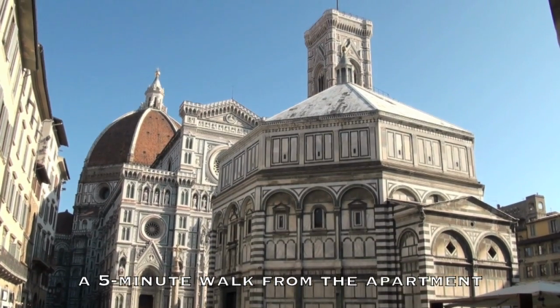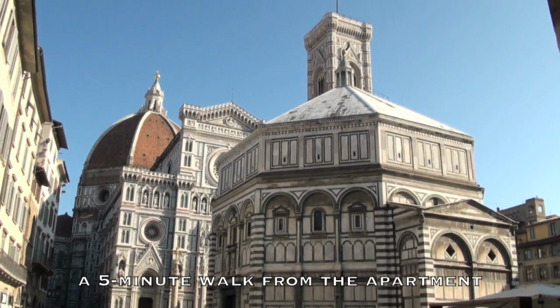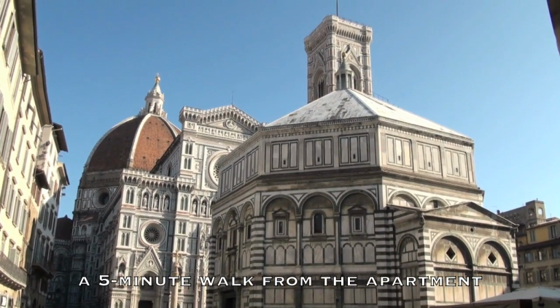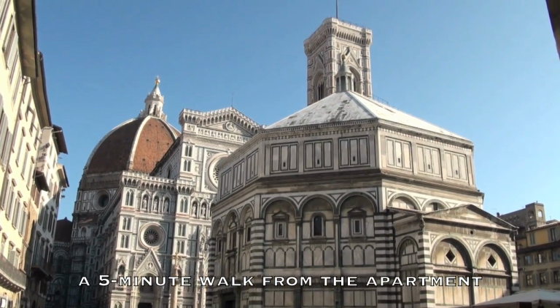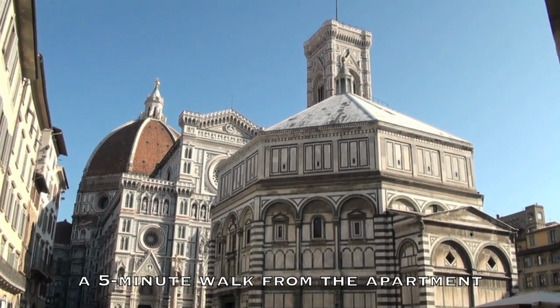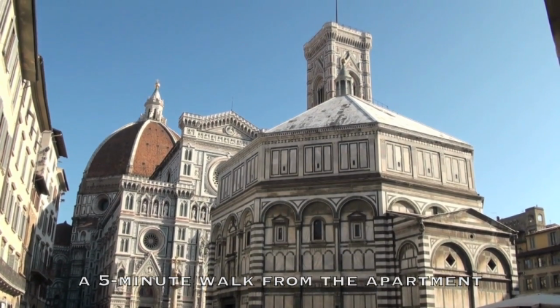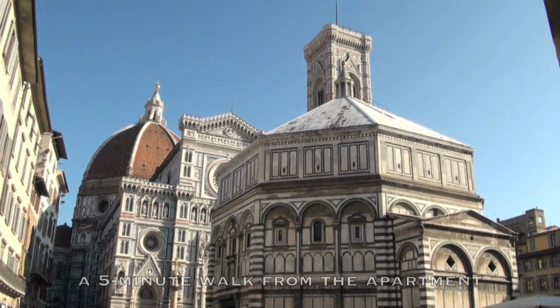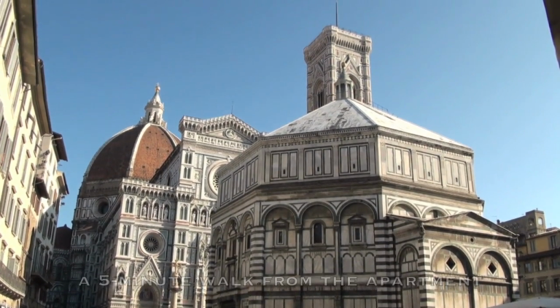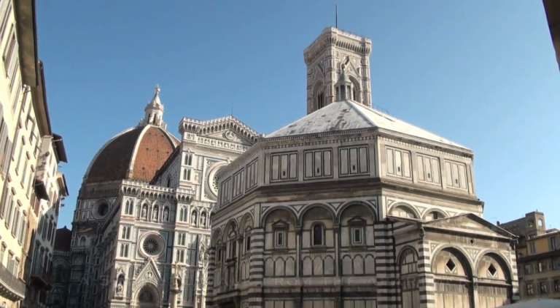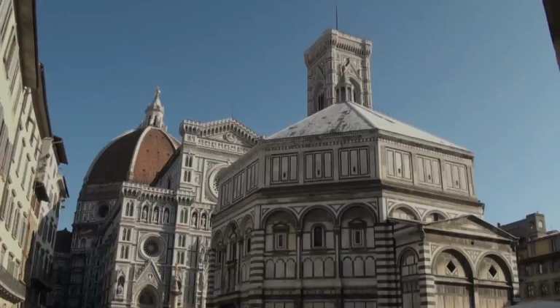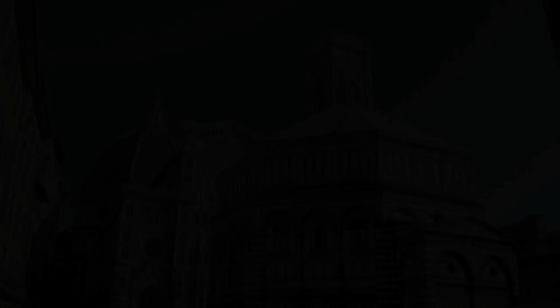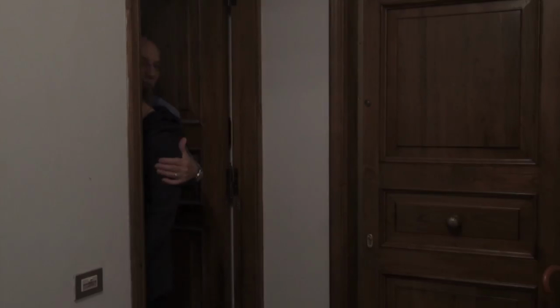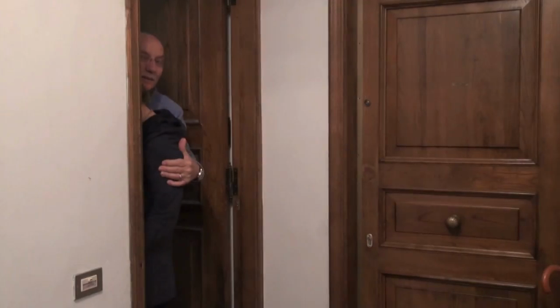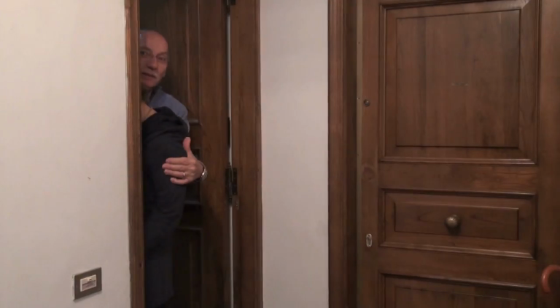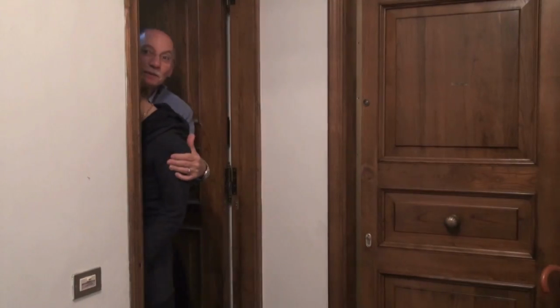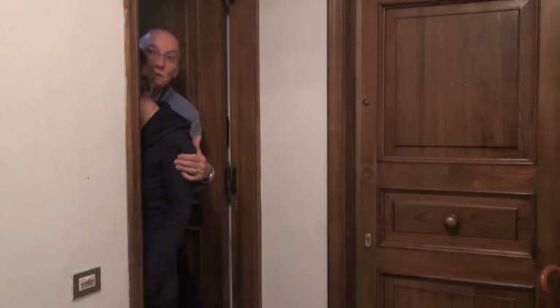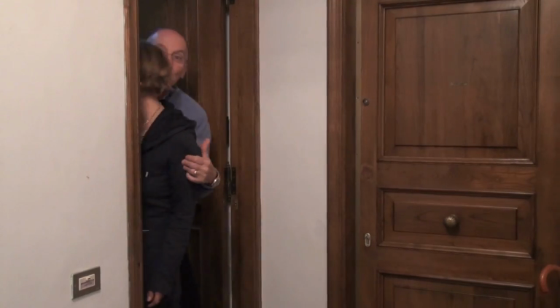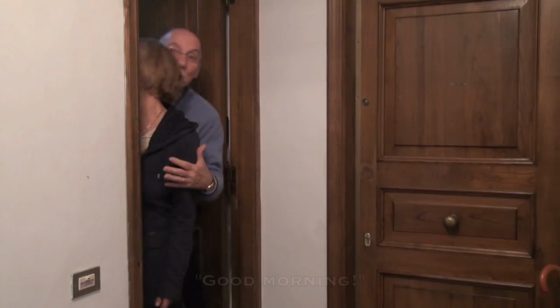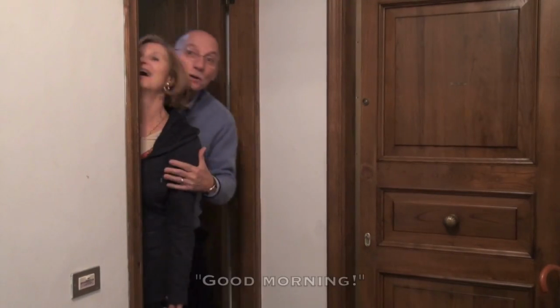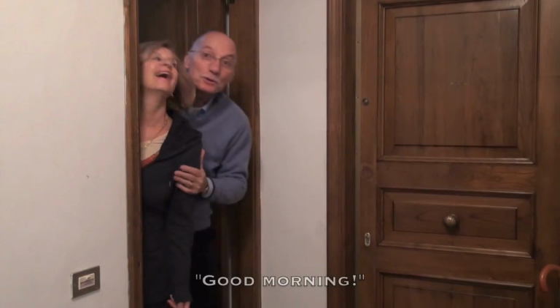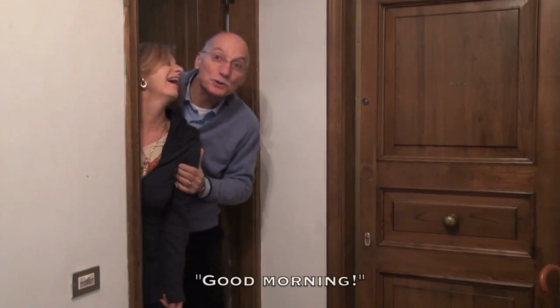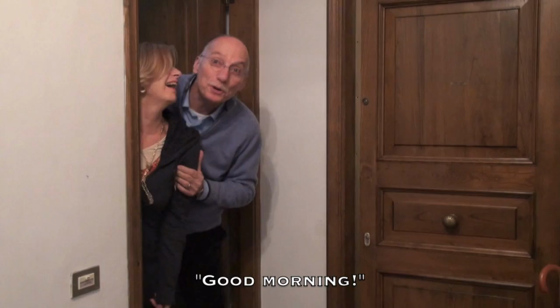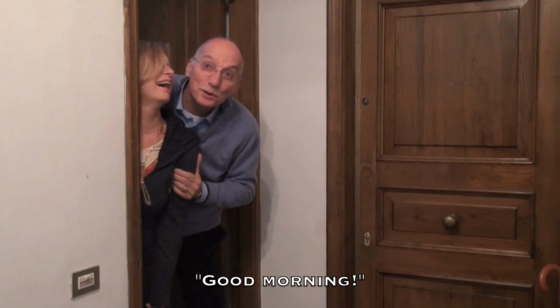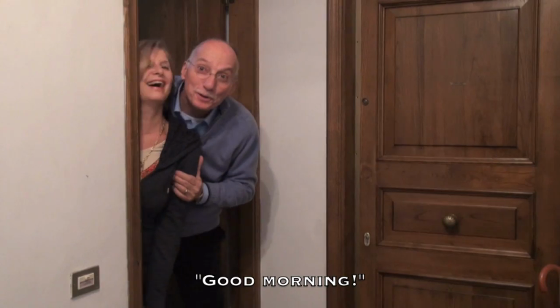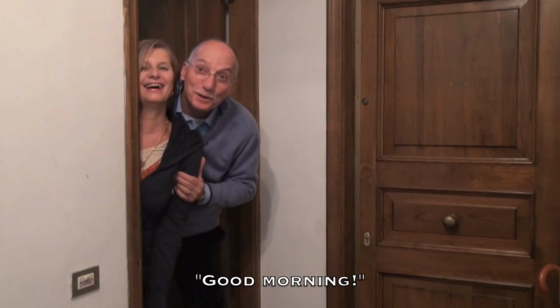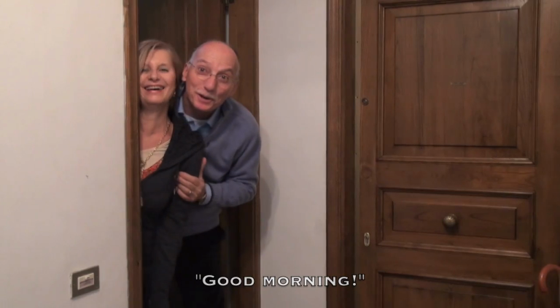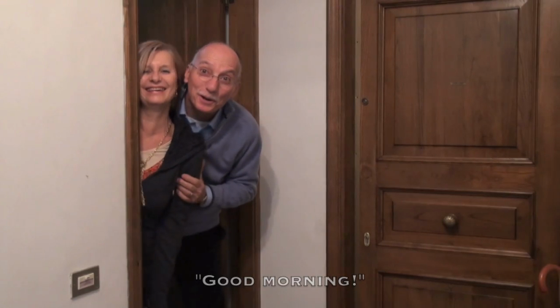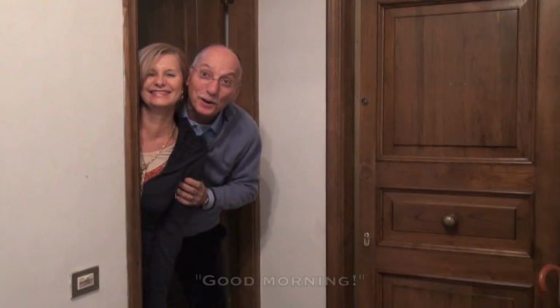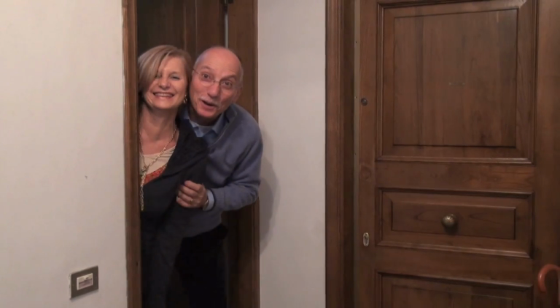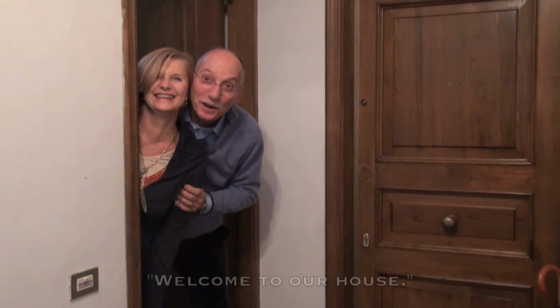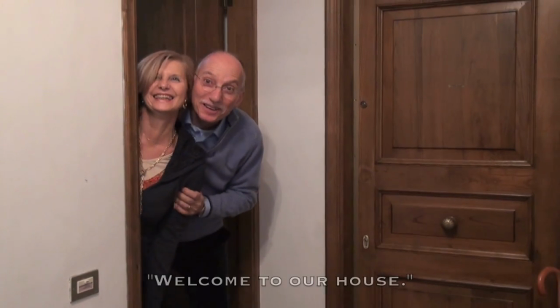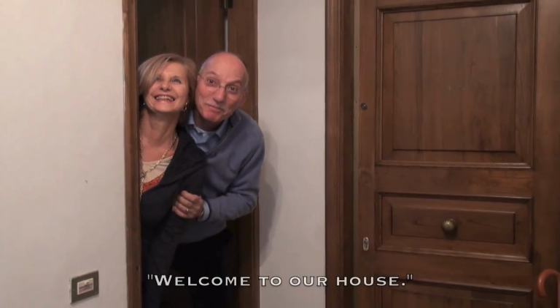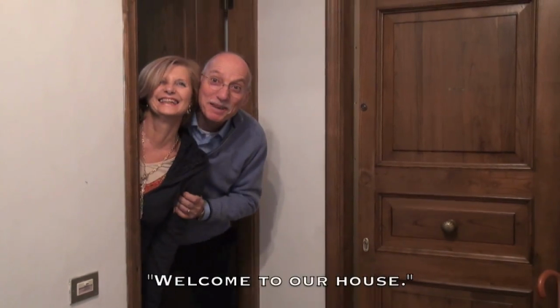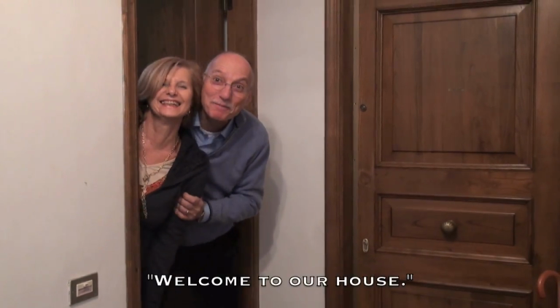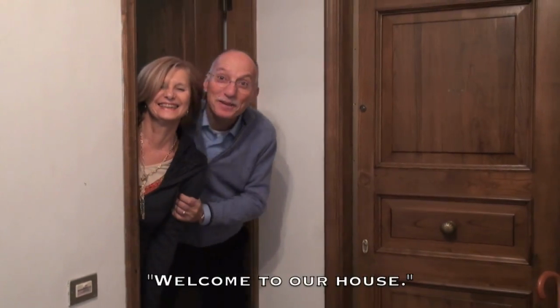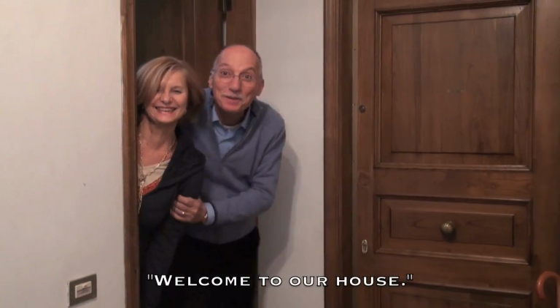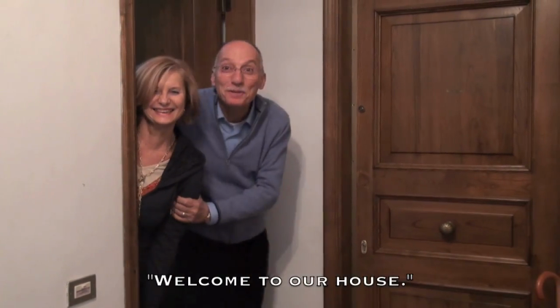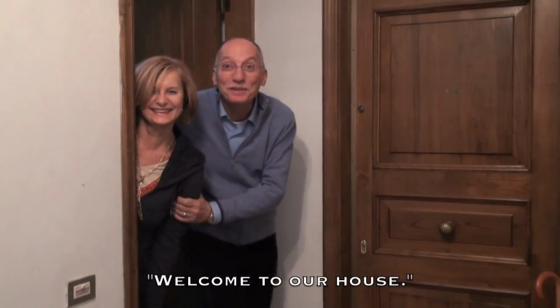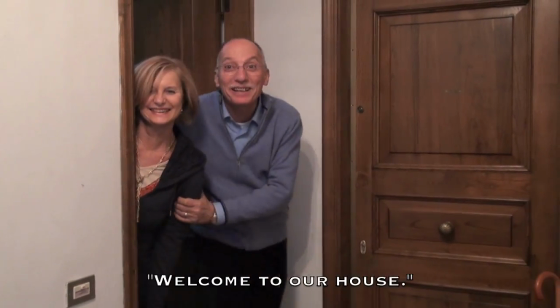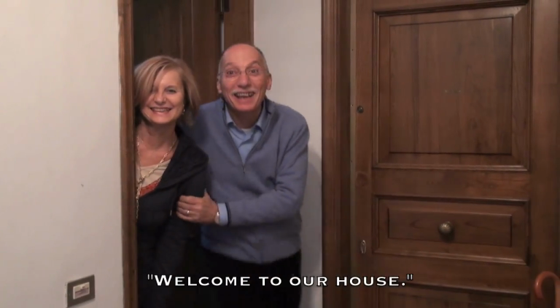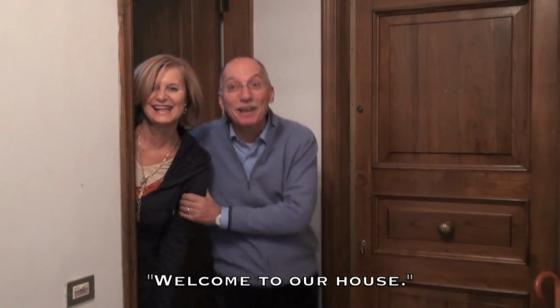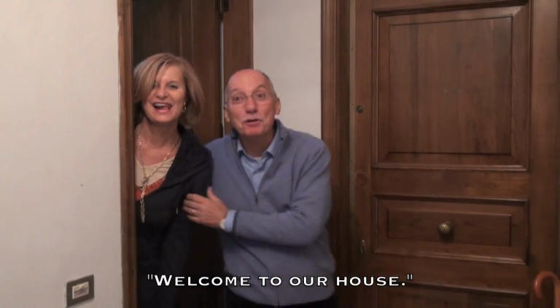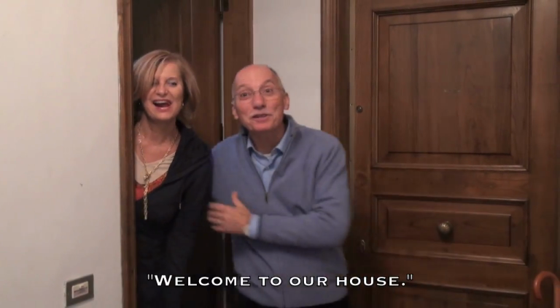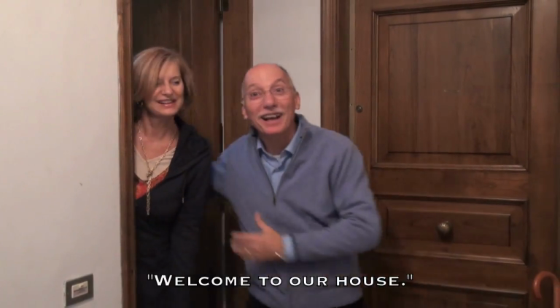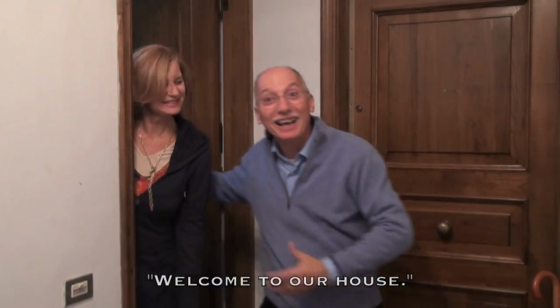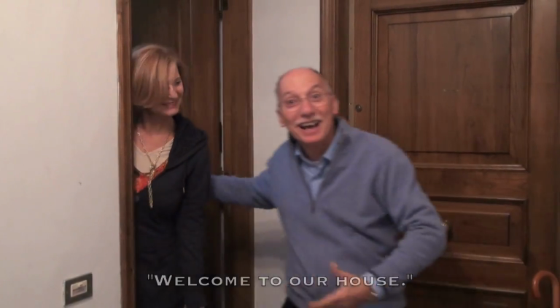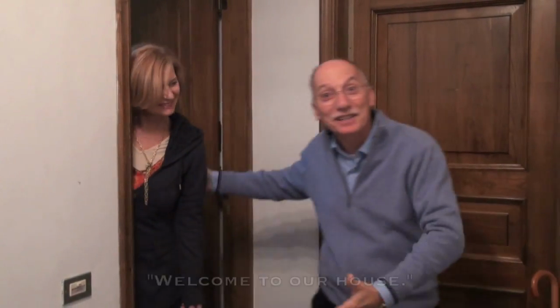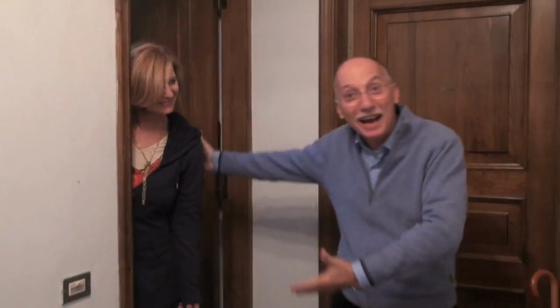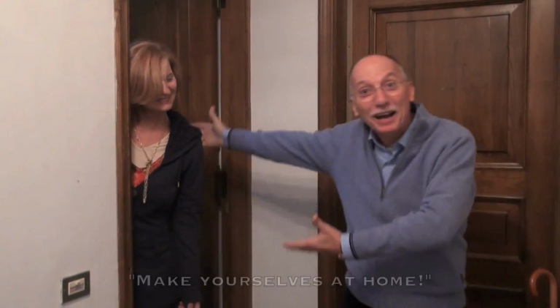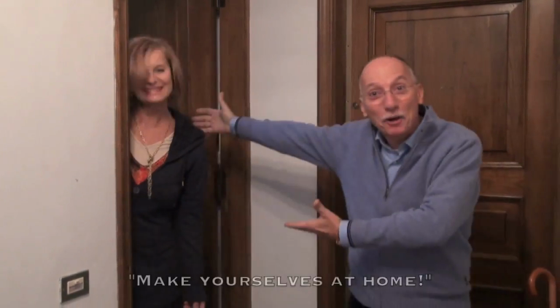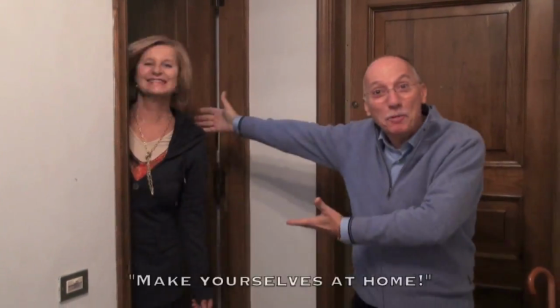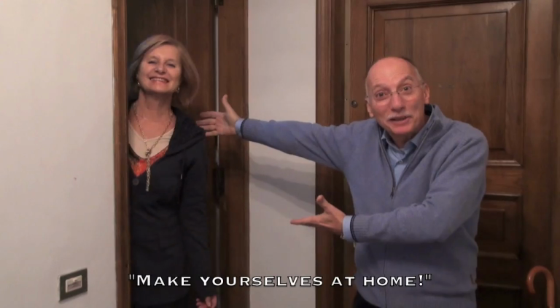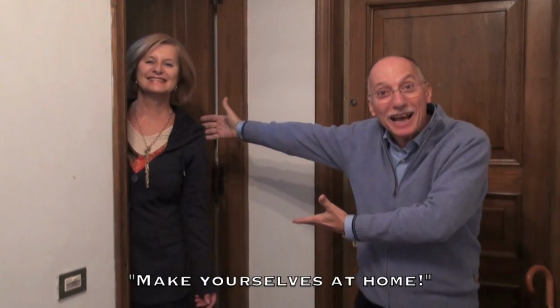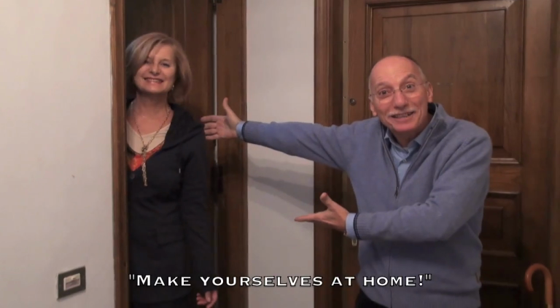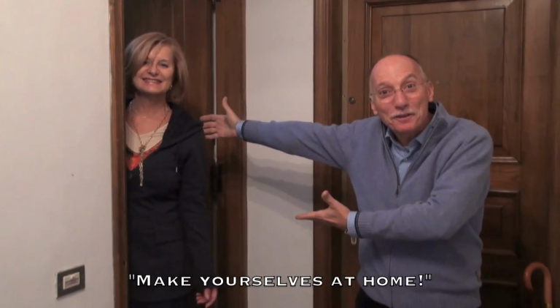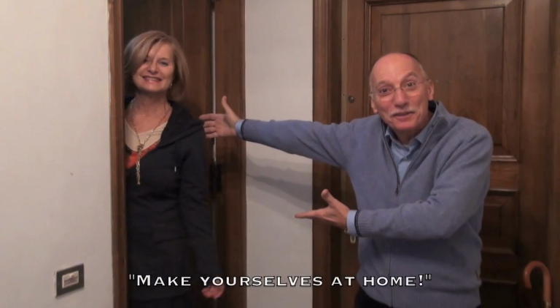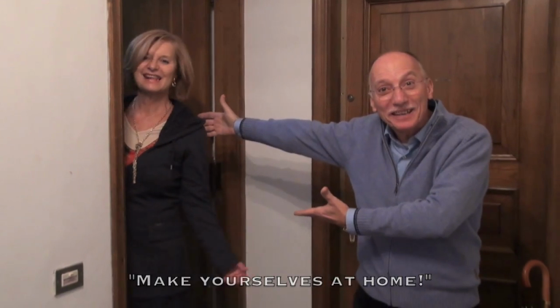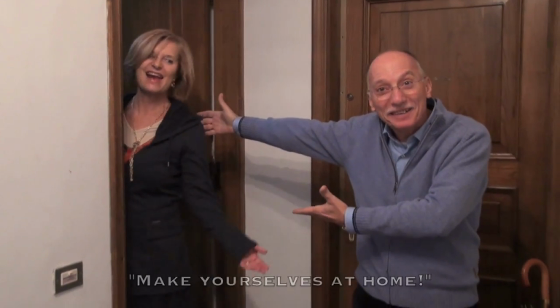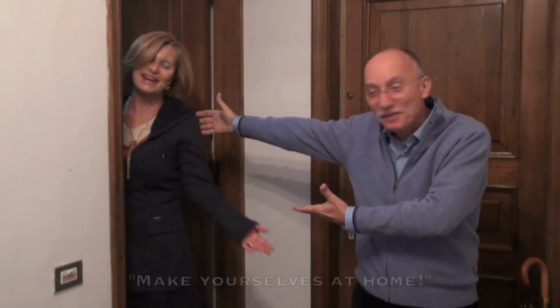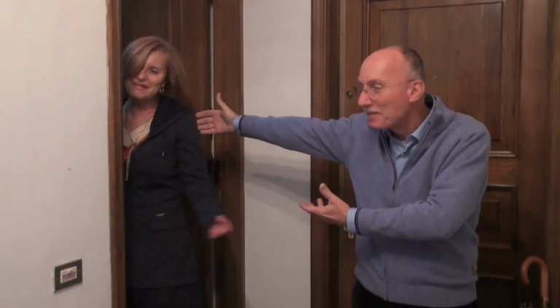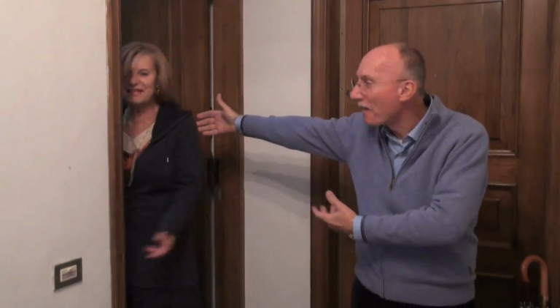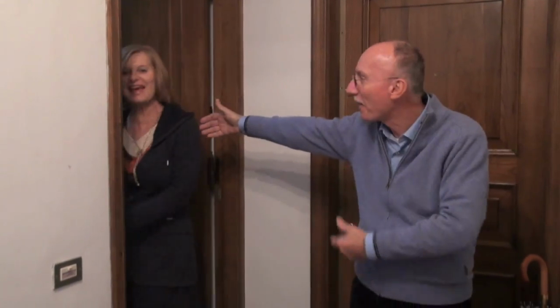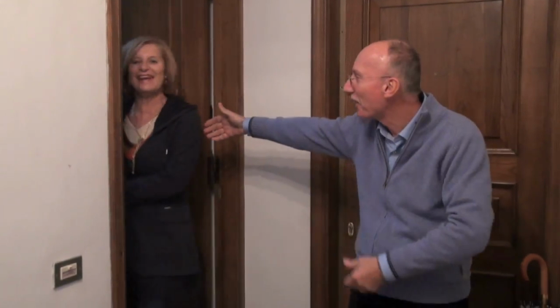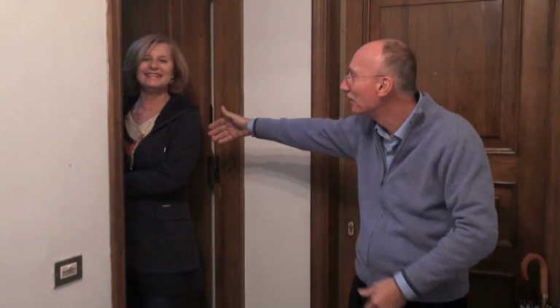Ready to meet your adorable landlord? Buongiorno! Benvenuti nella nostra casa. Accomodatevi. Come in!